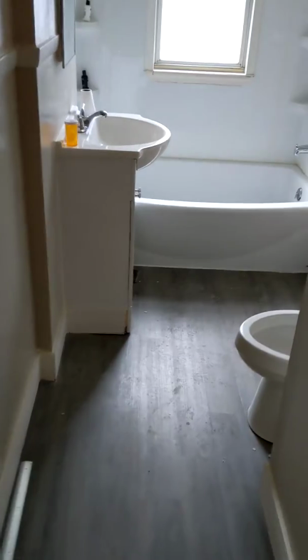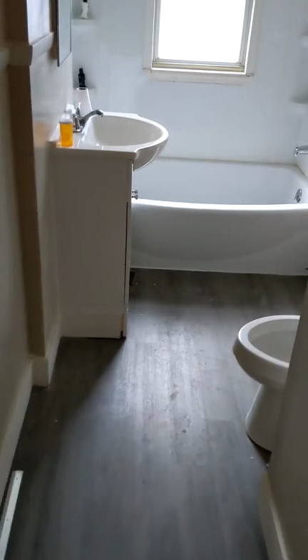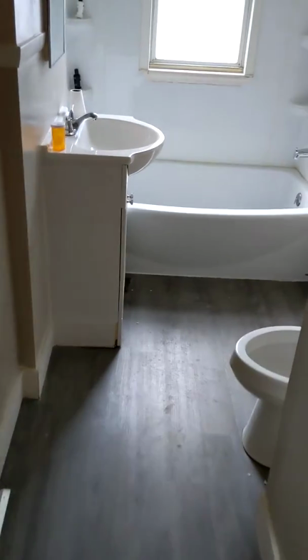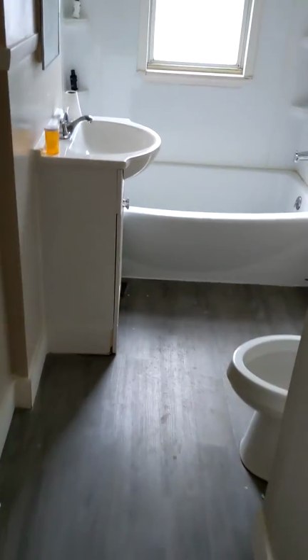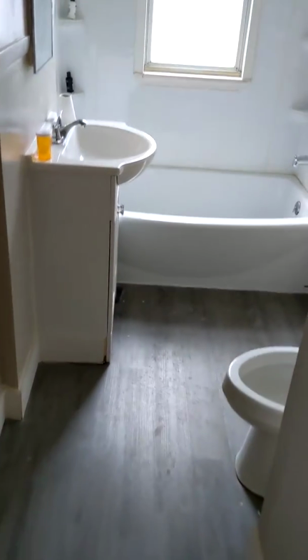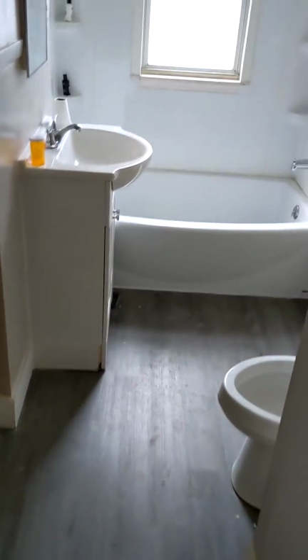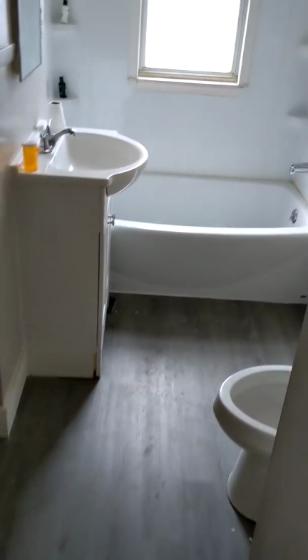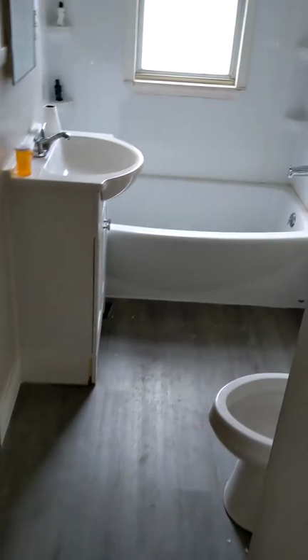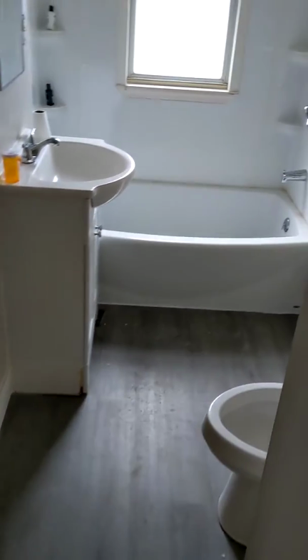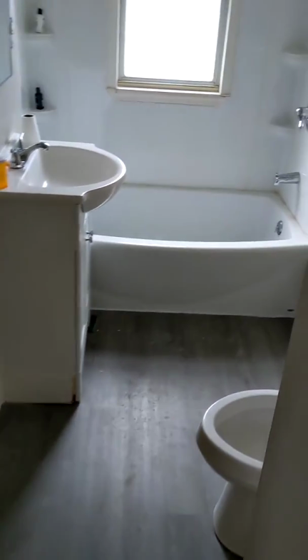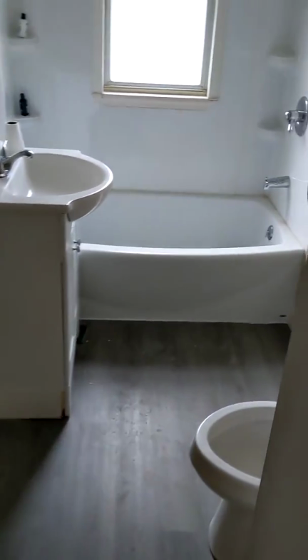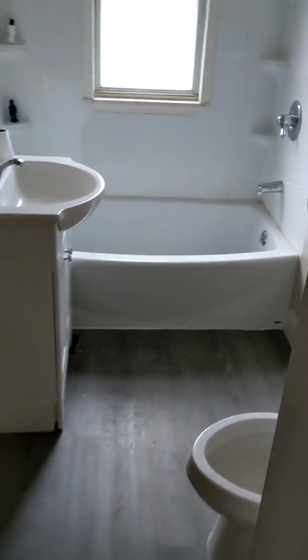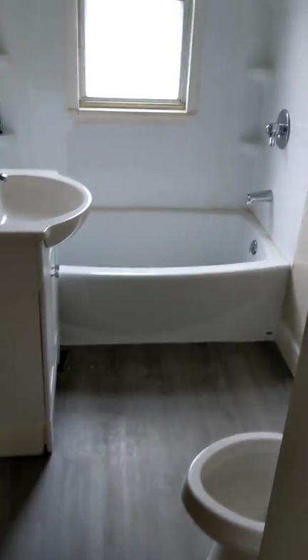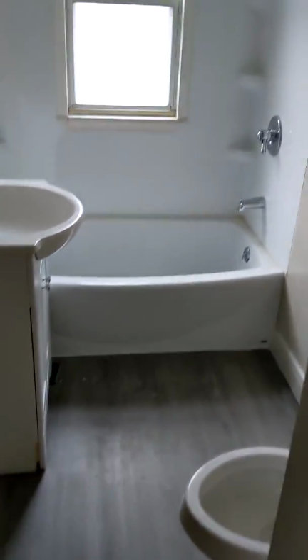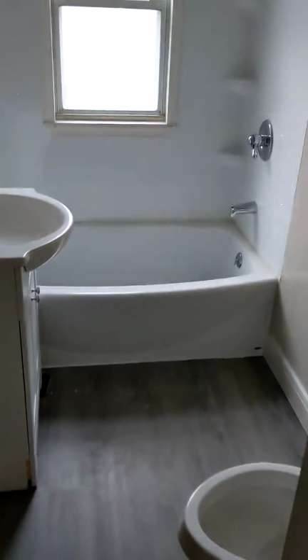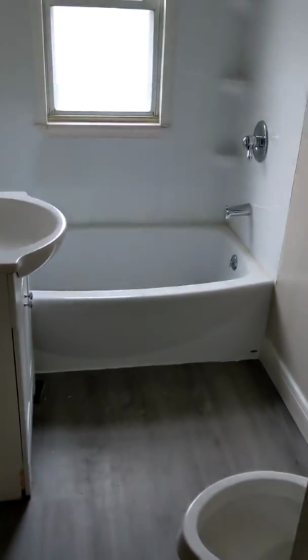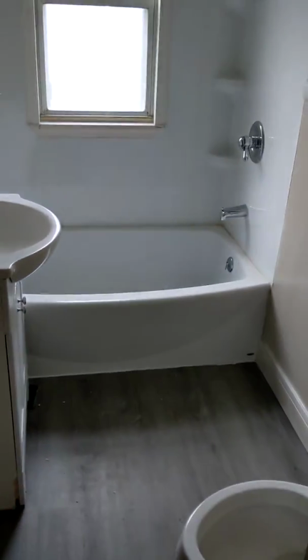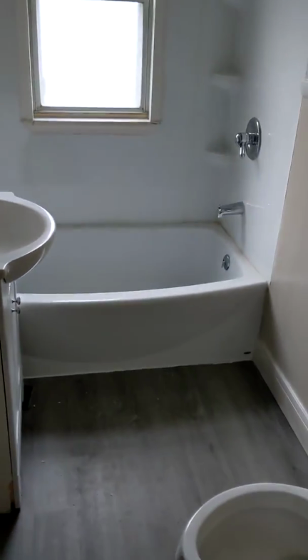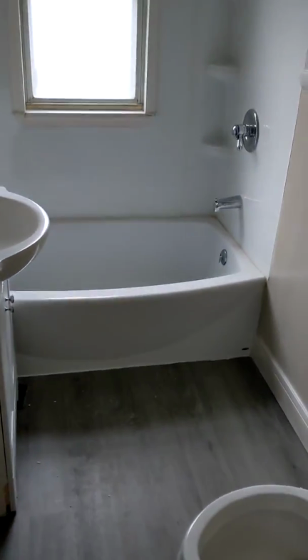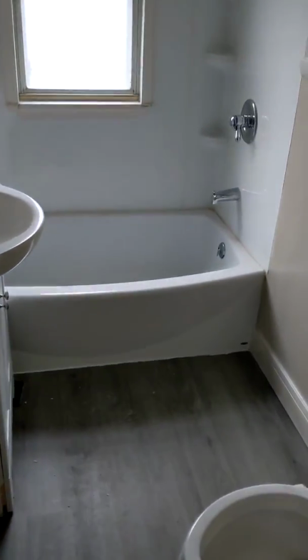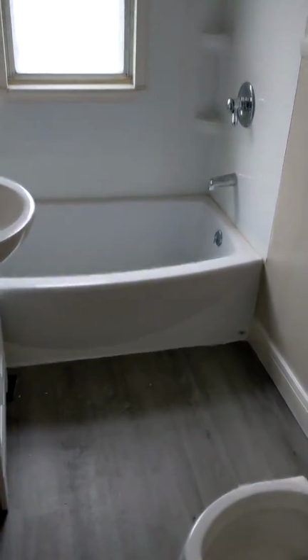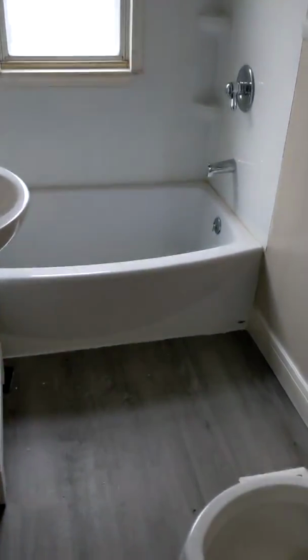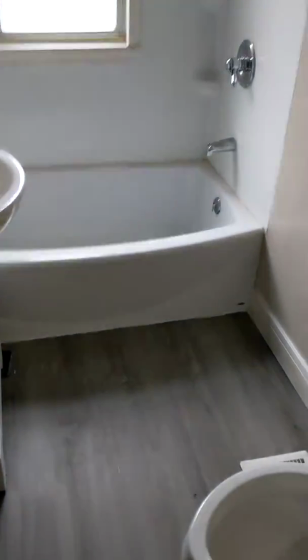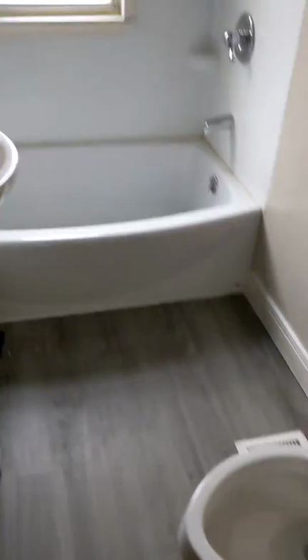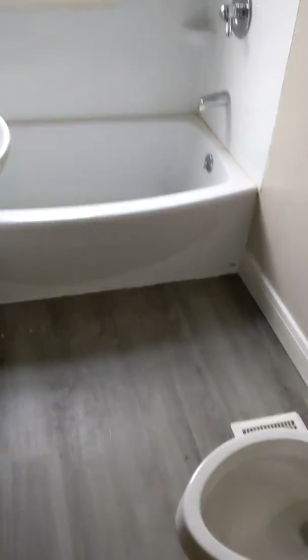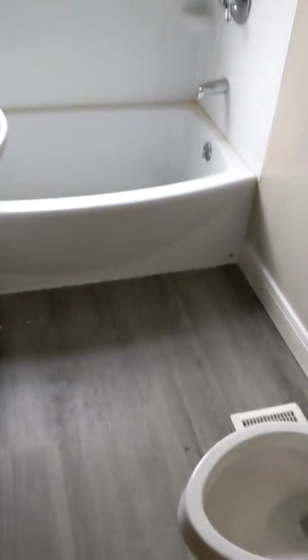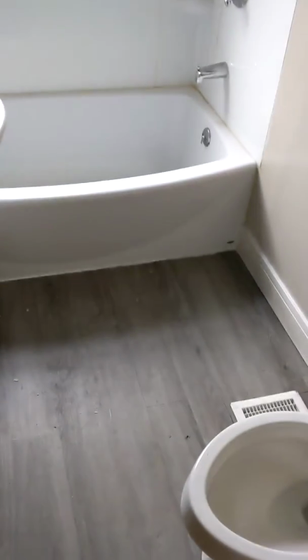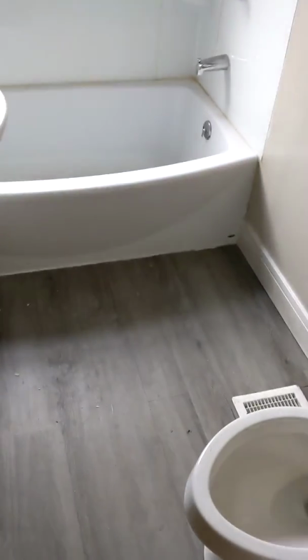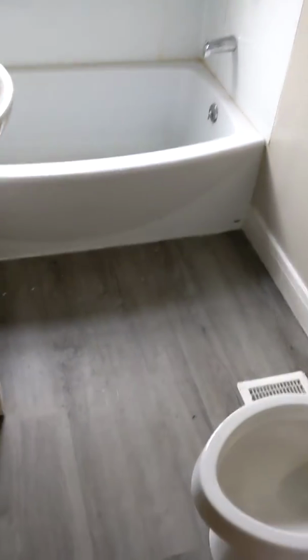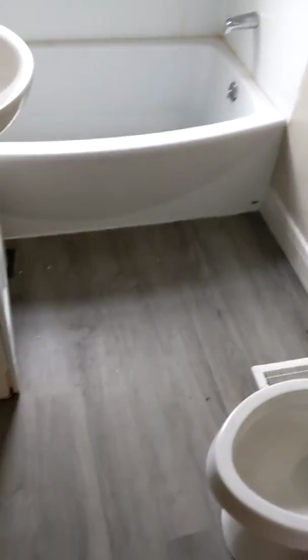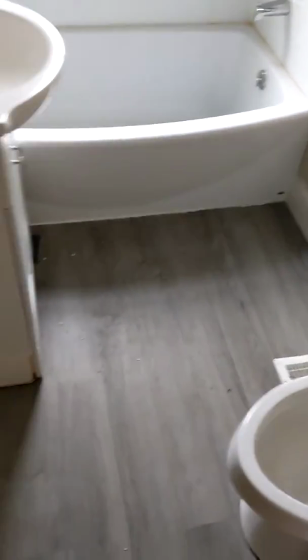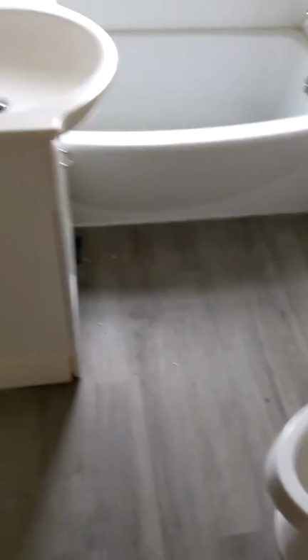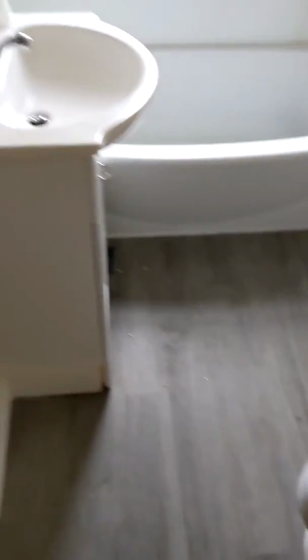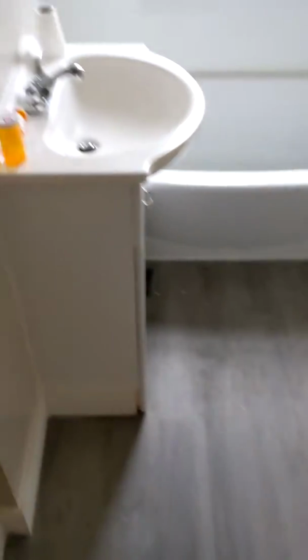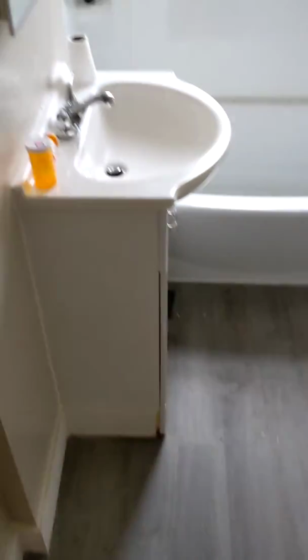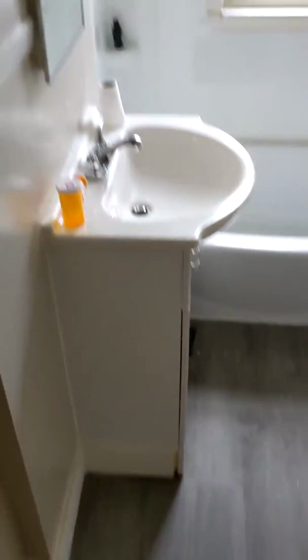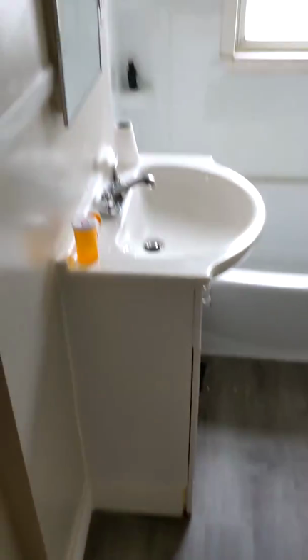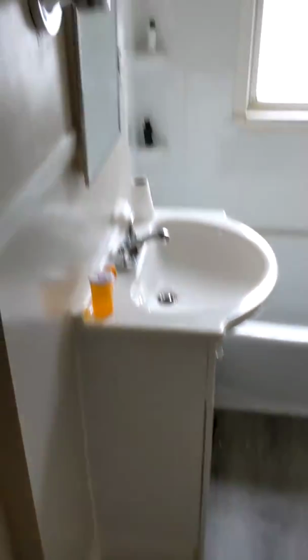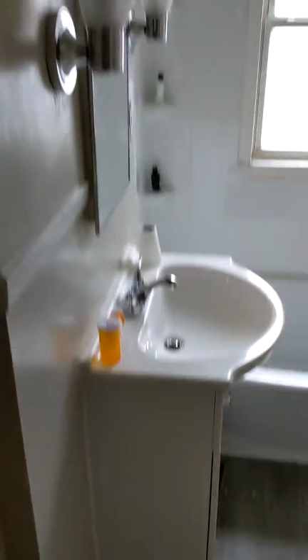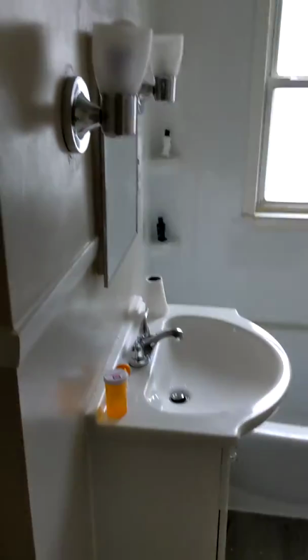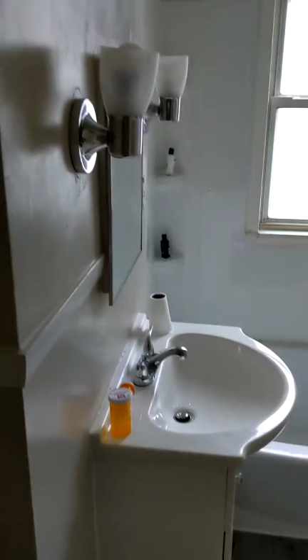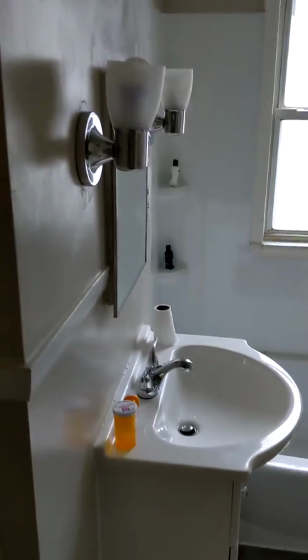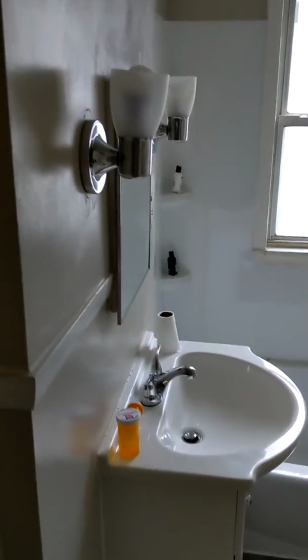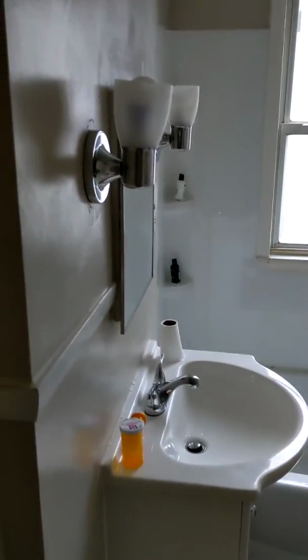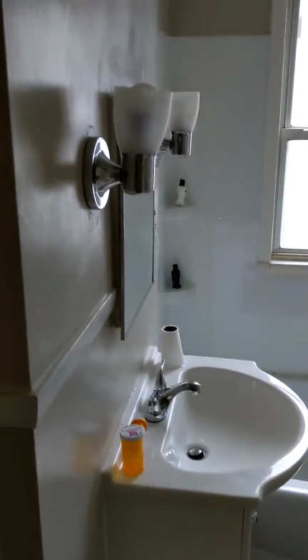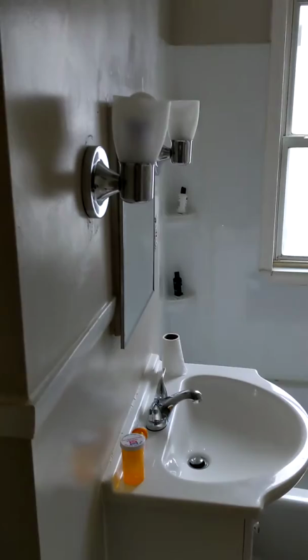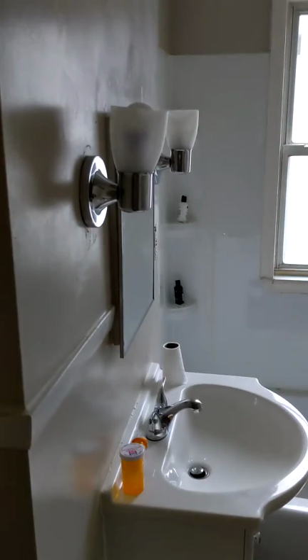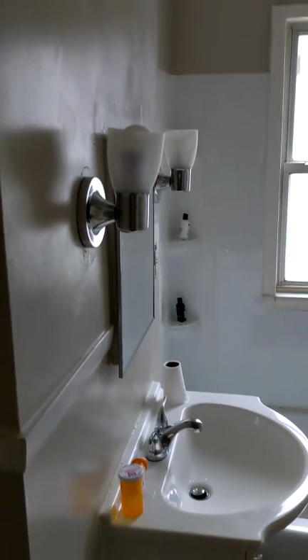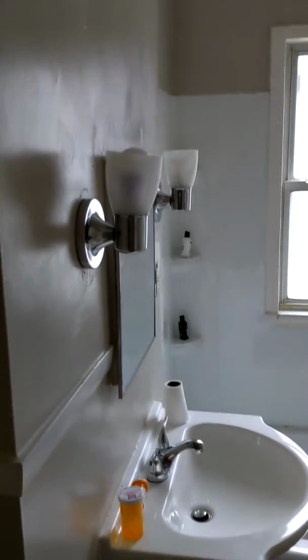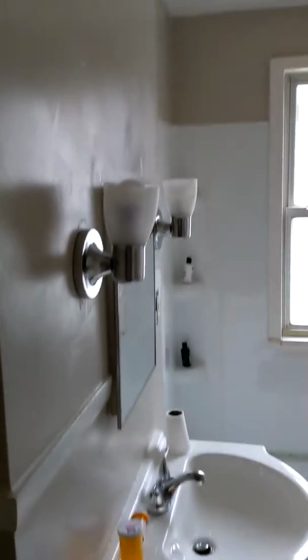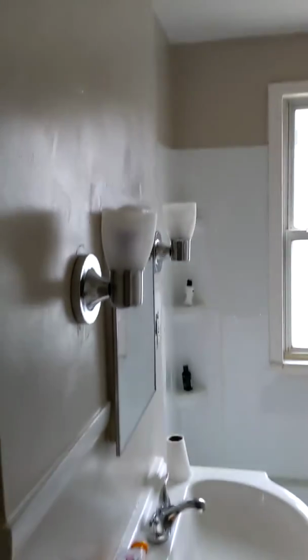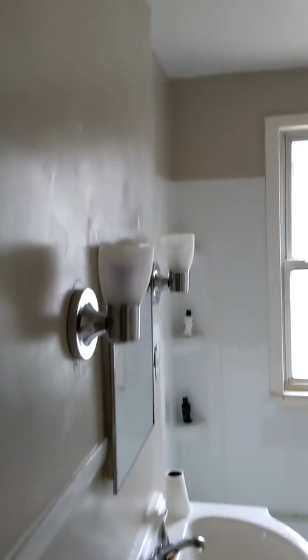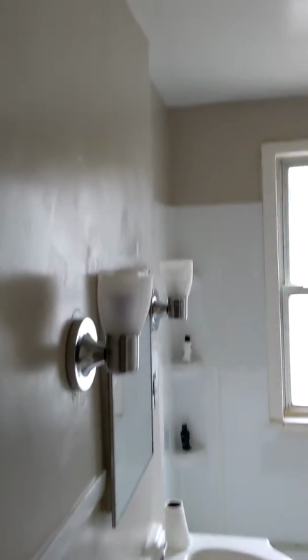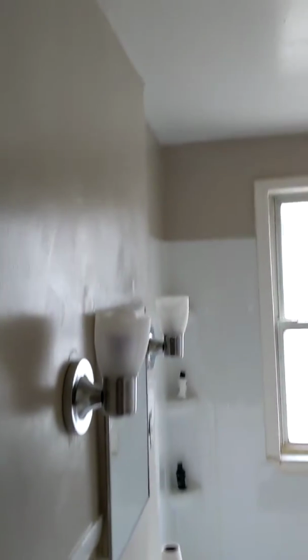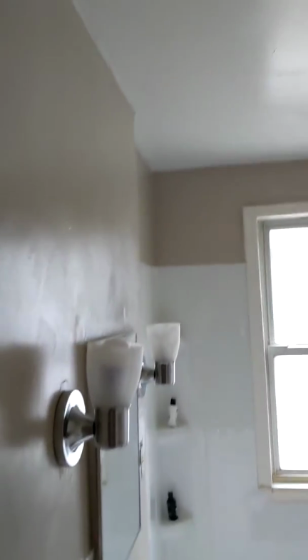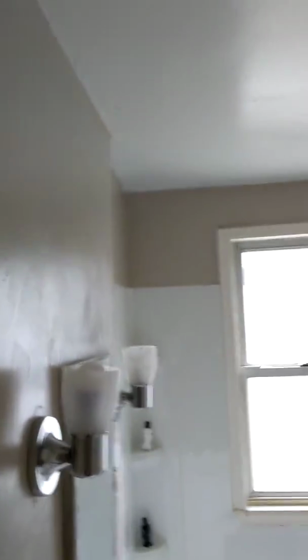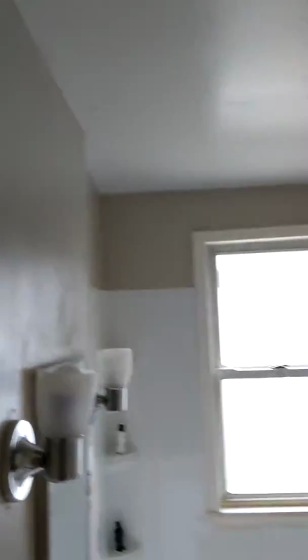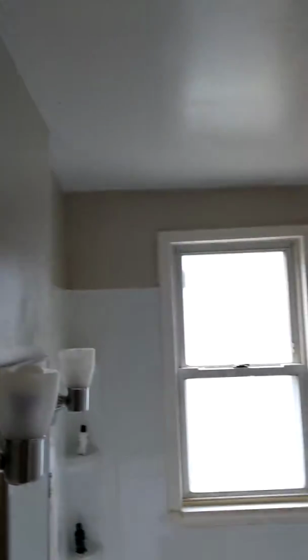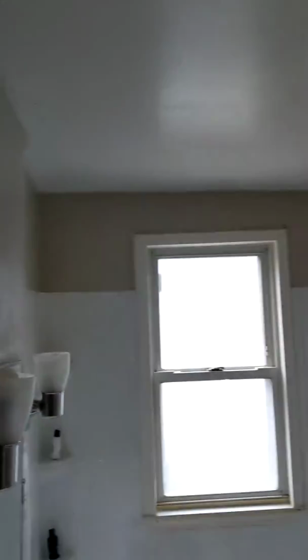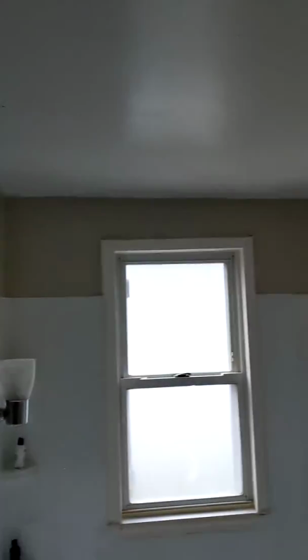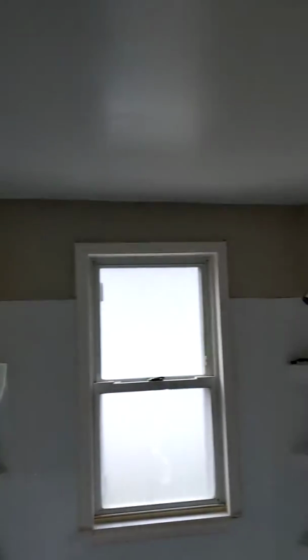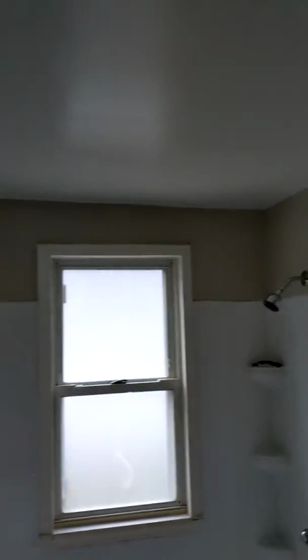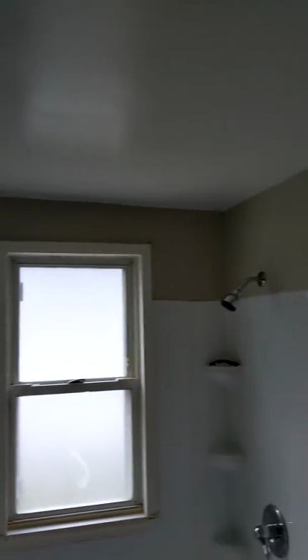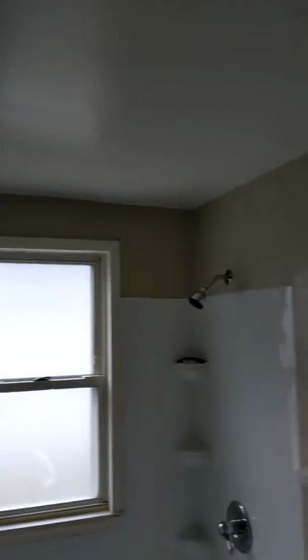The tub's going to stay, but the toilet, floor, vanity, lighting — everything else is going to go.